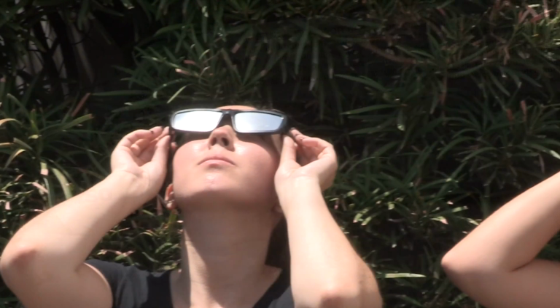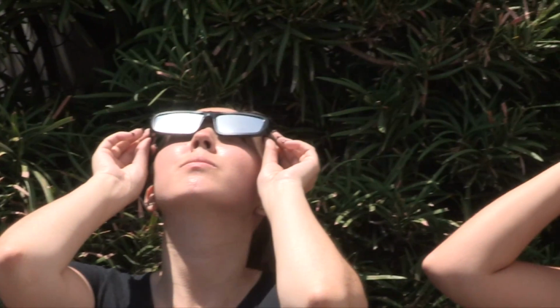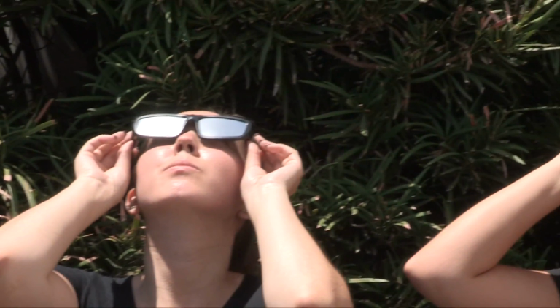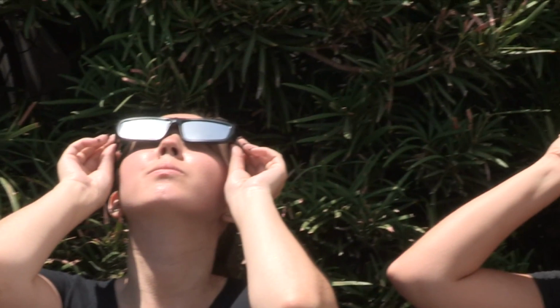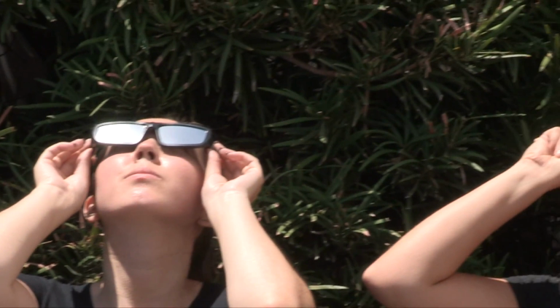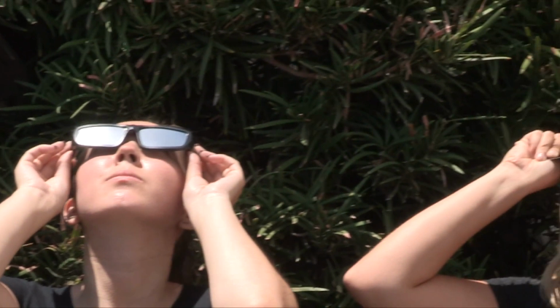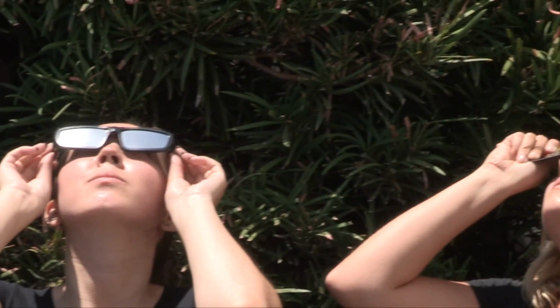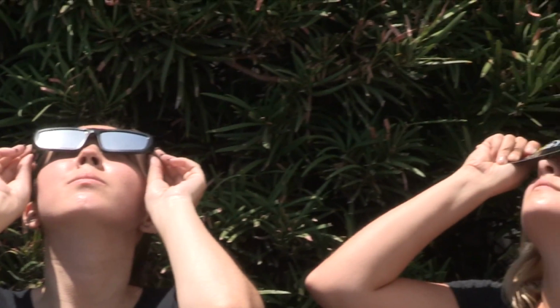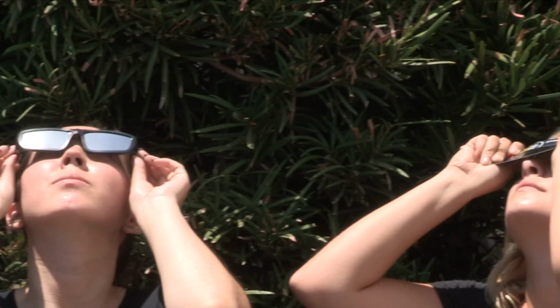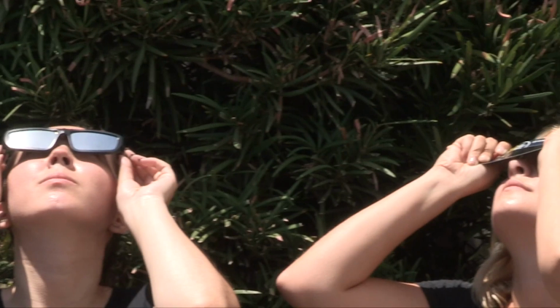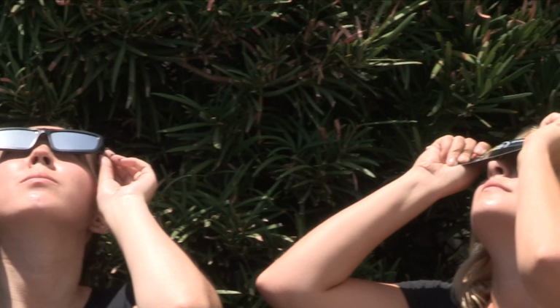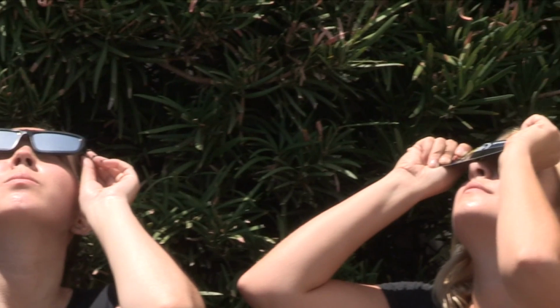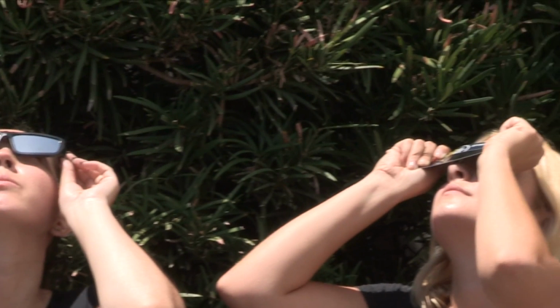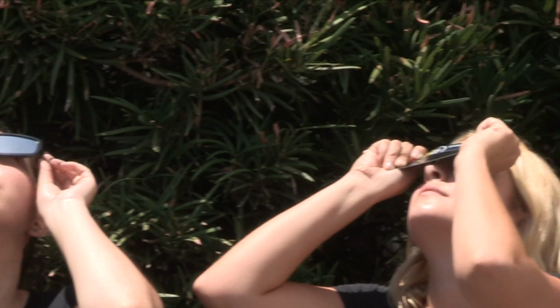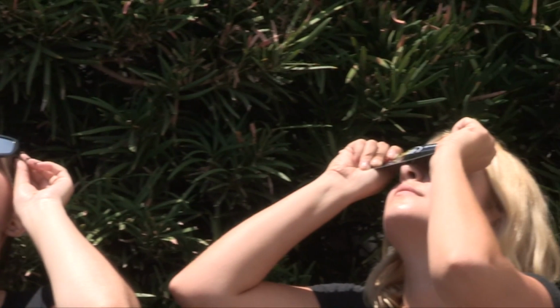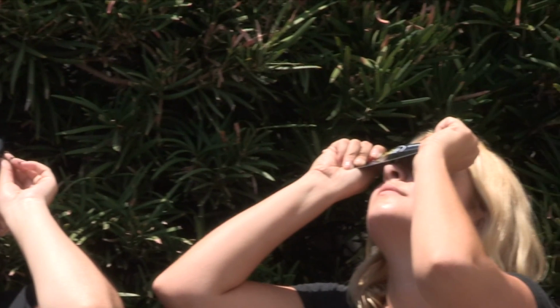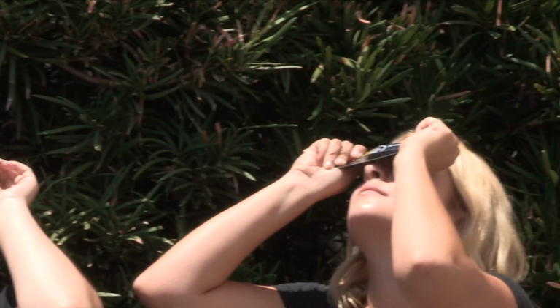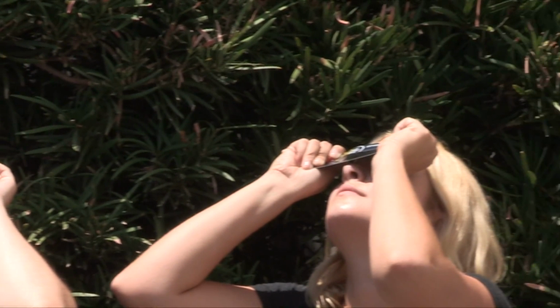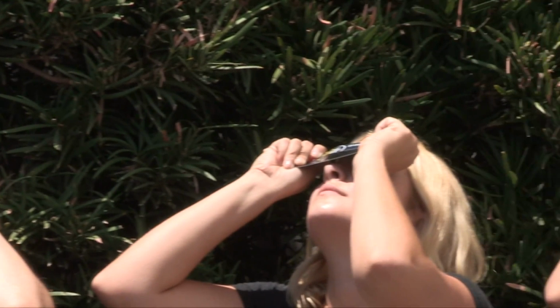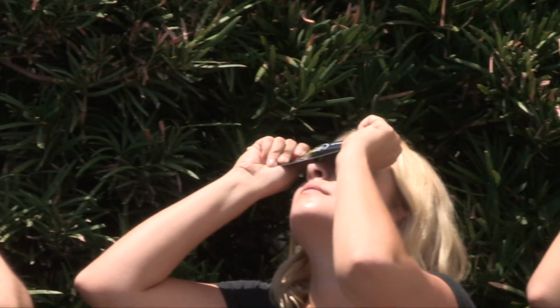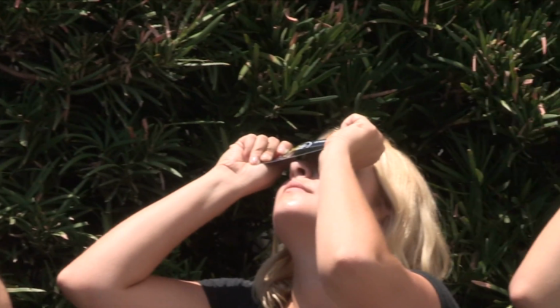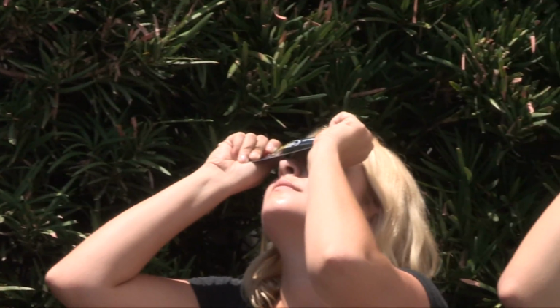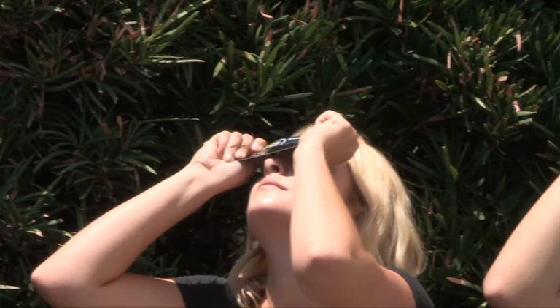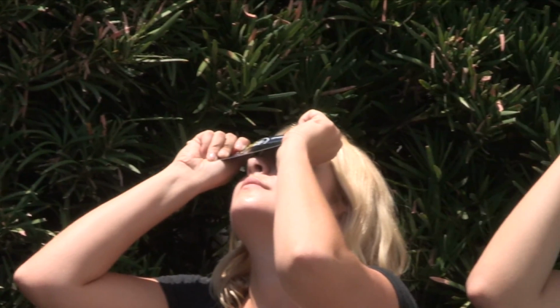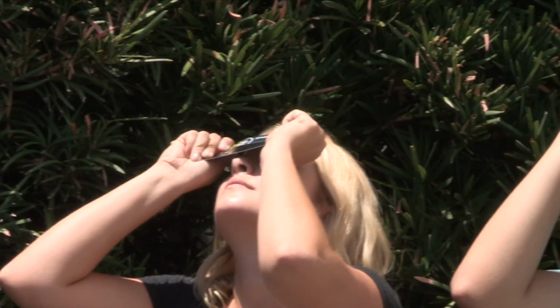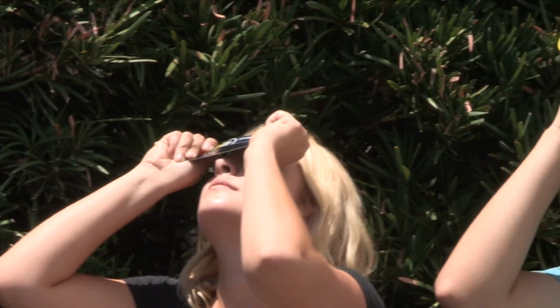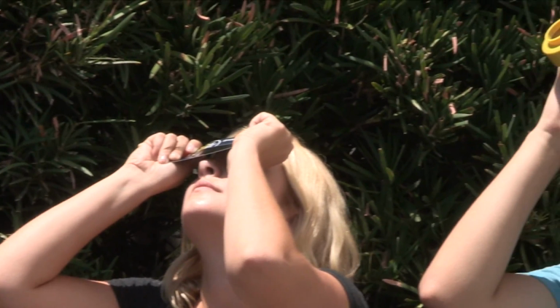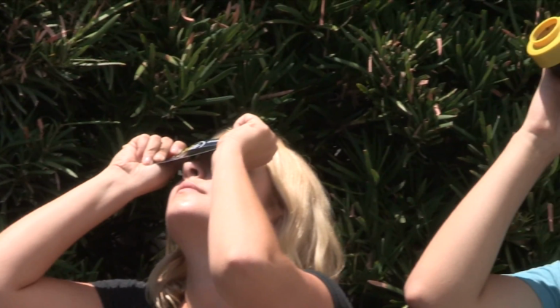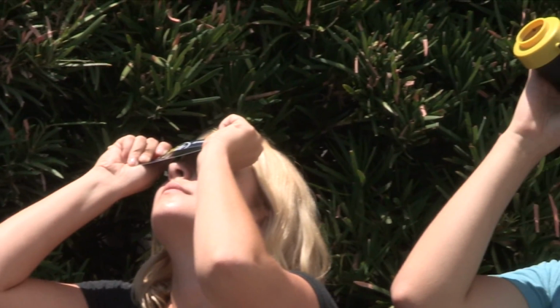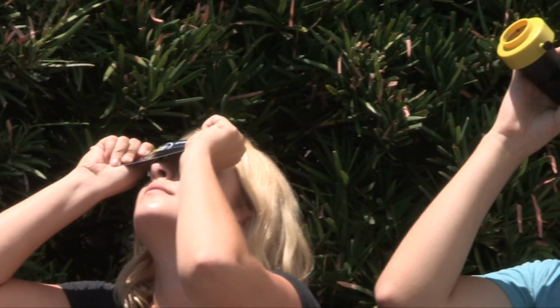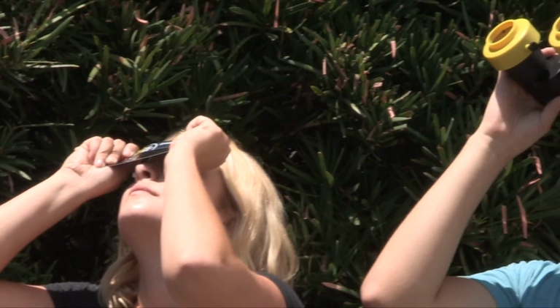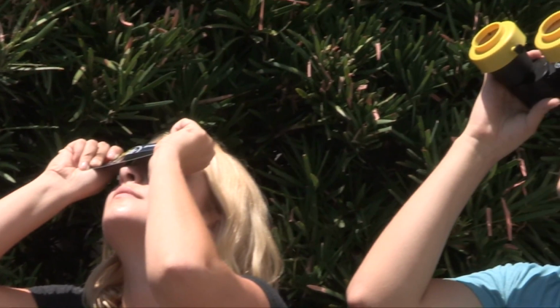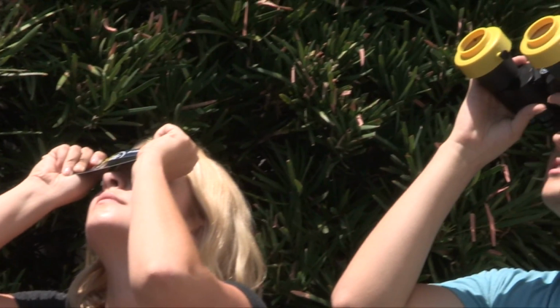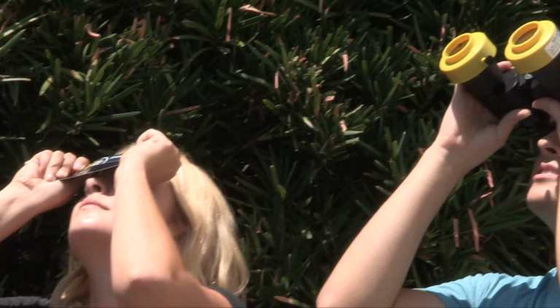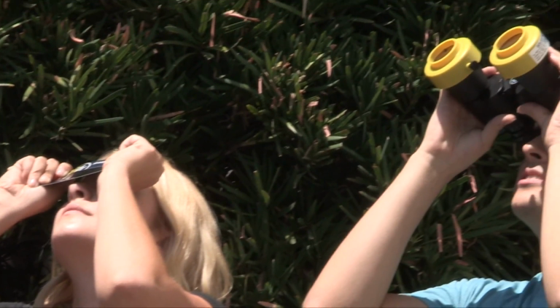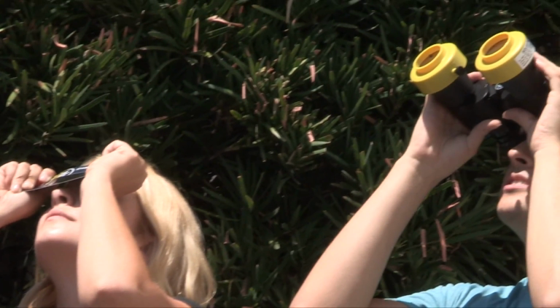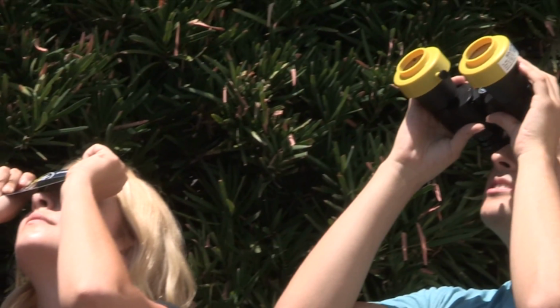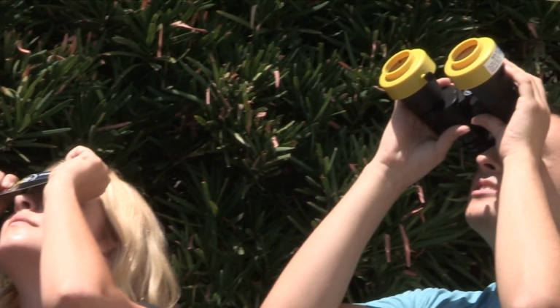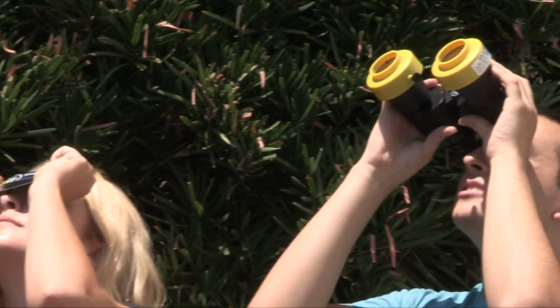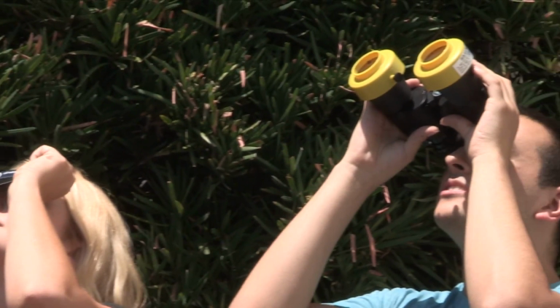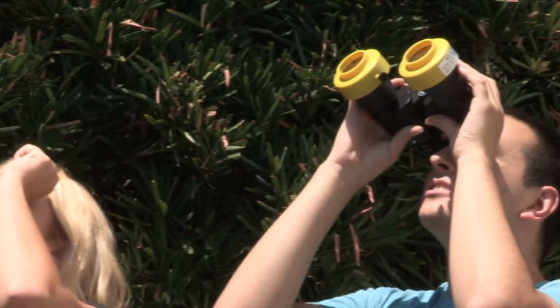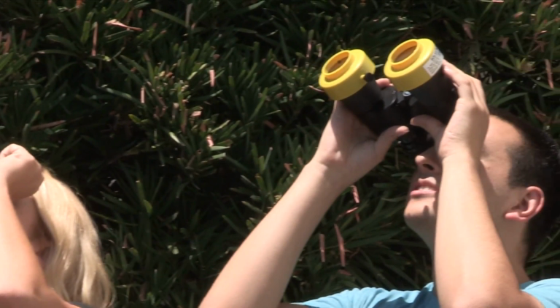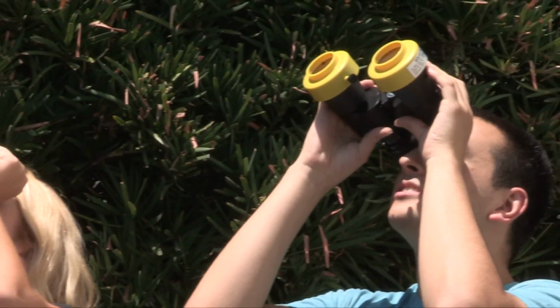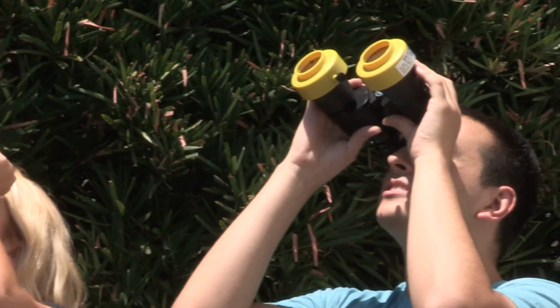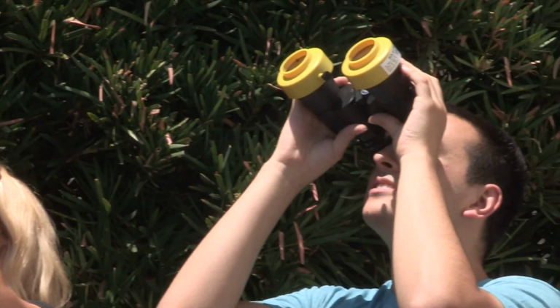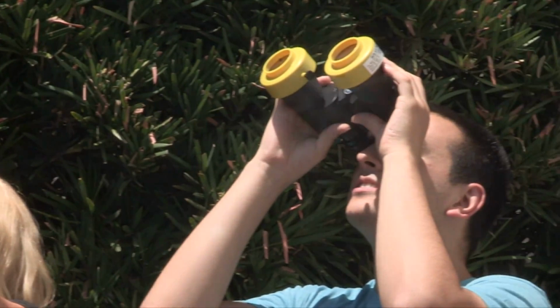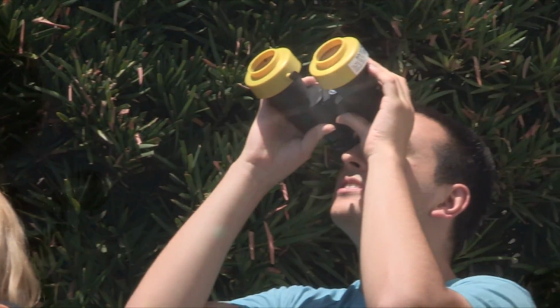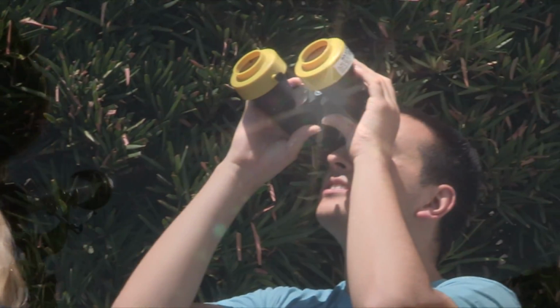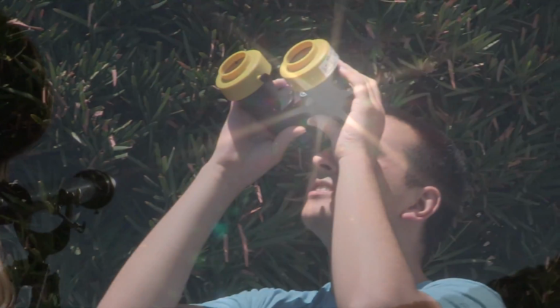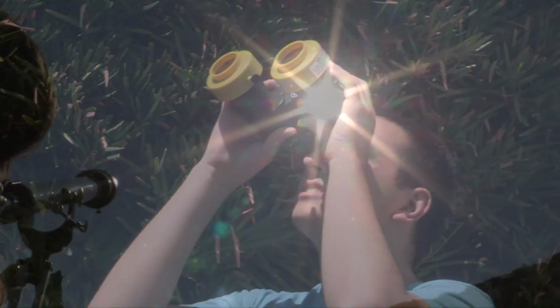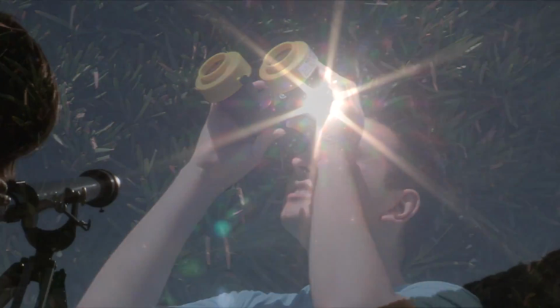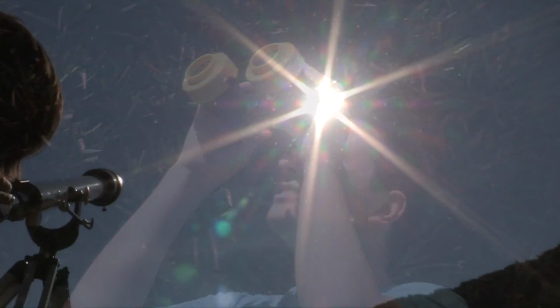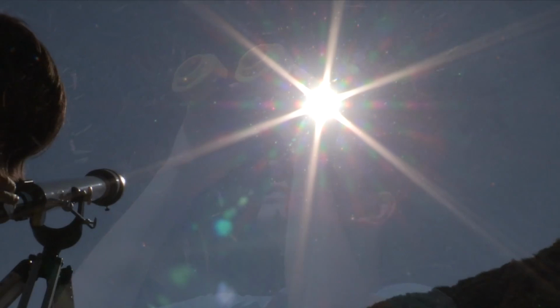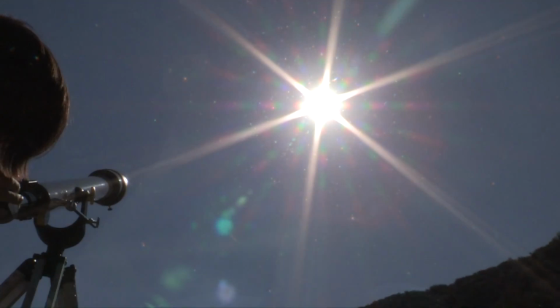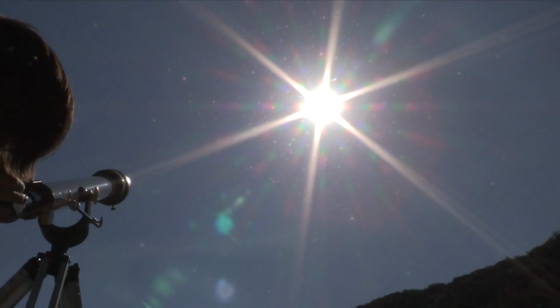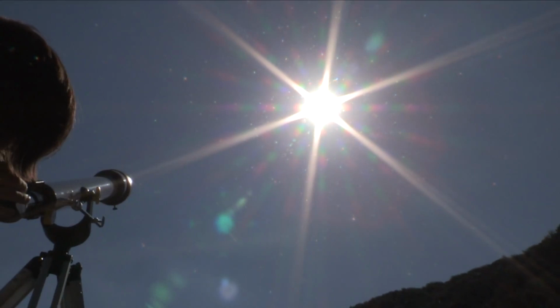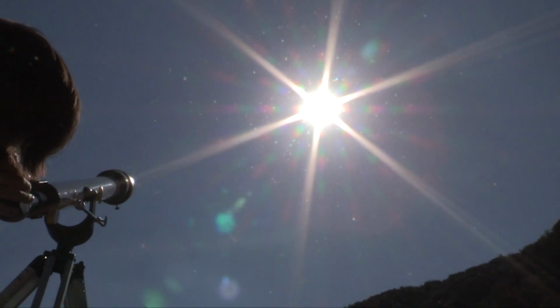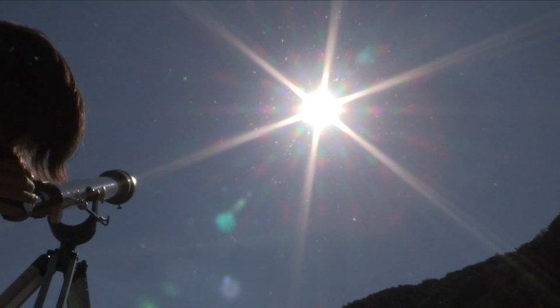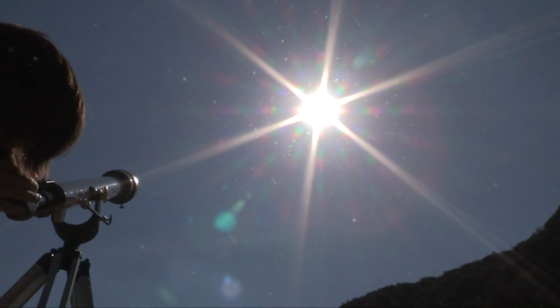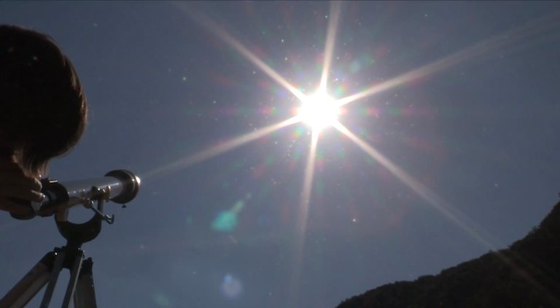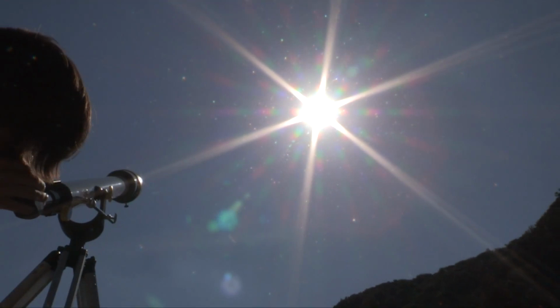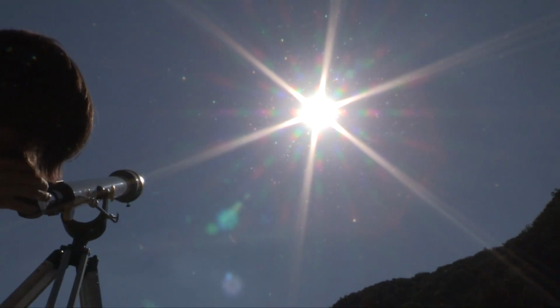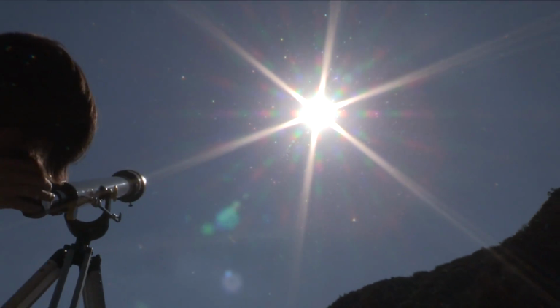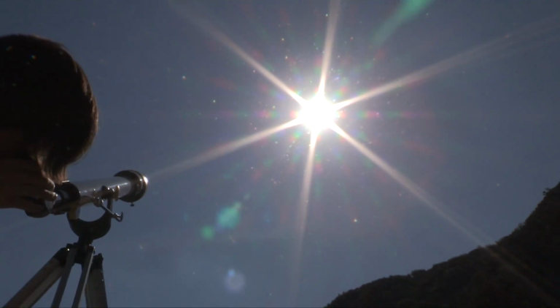From solar eclipse glasses and cards to our EclipseView telescopes and binocular, here's what you need to know about safely viewing the sun with Meade's EclipseView line.